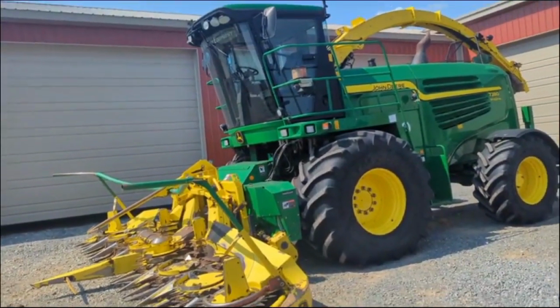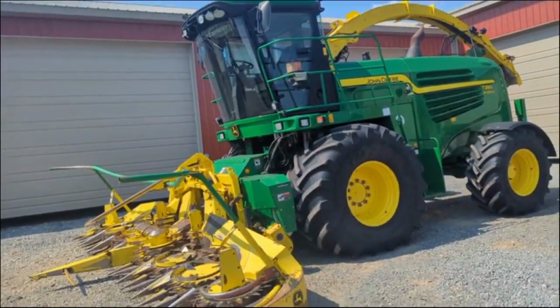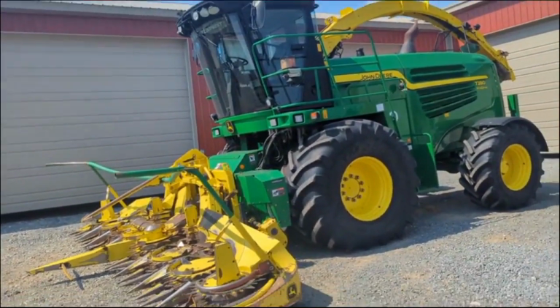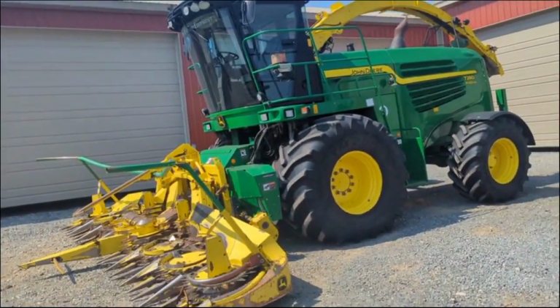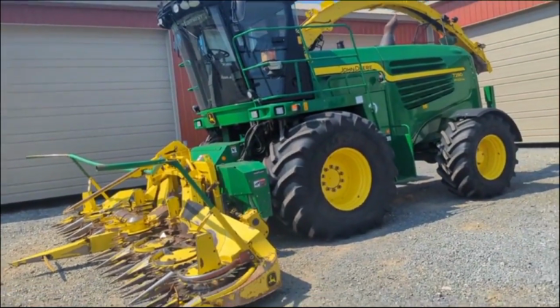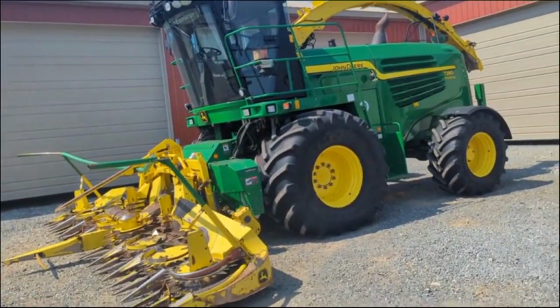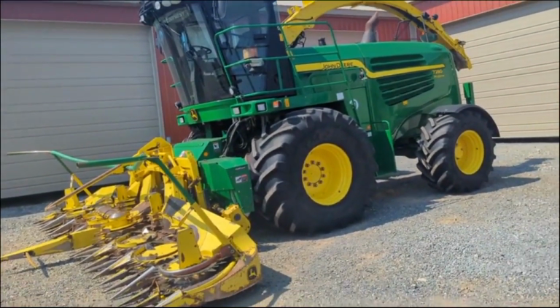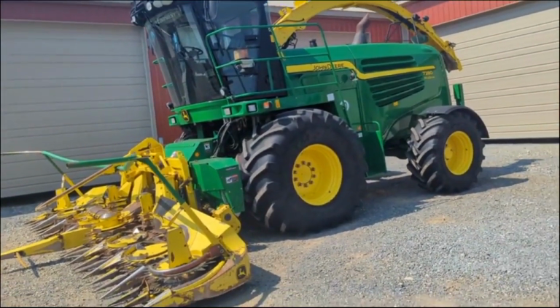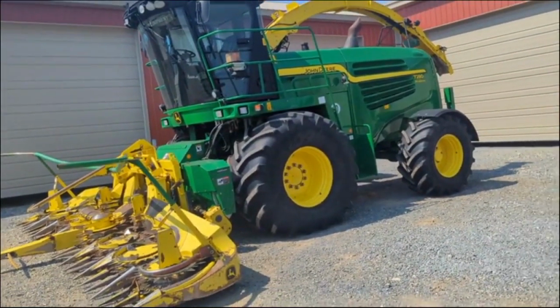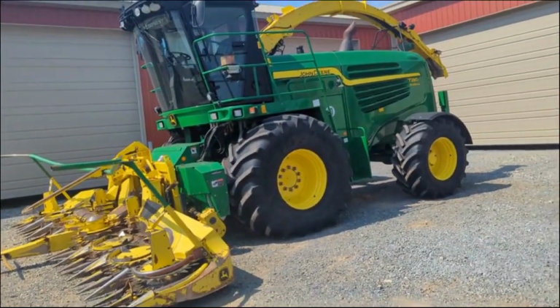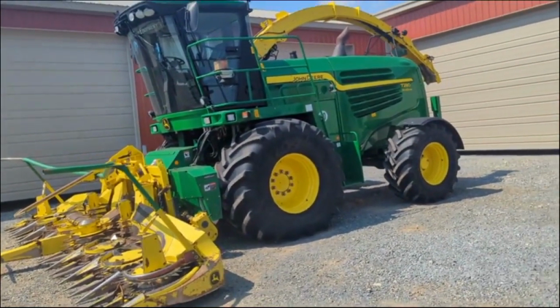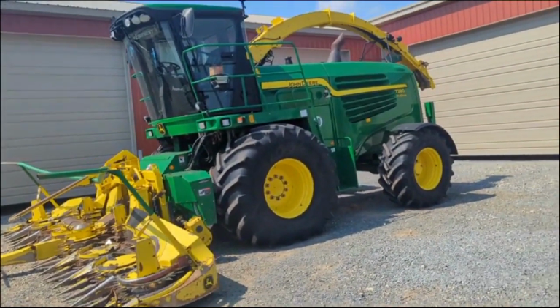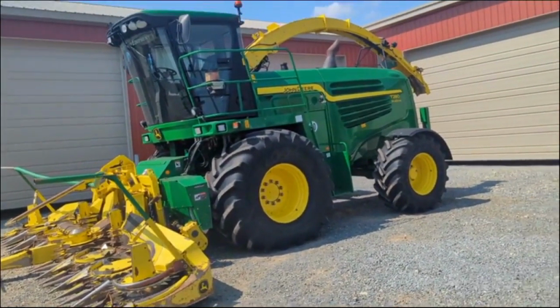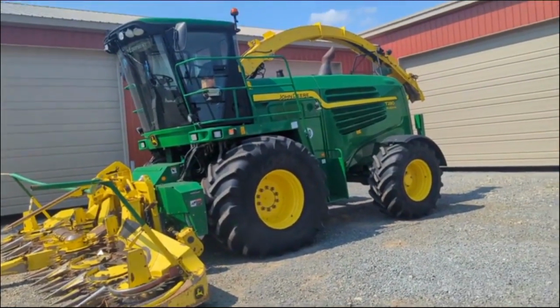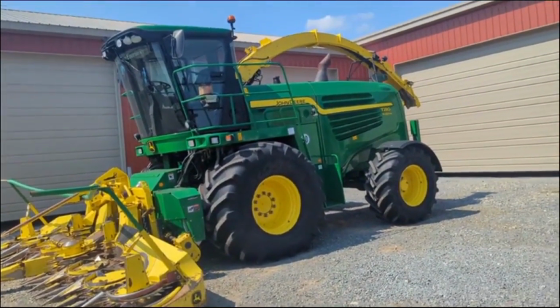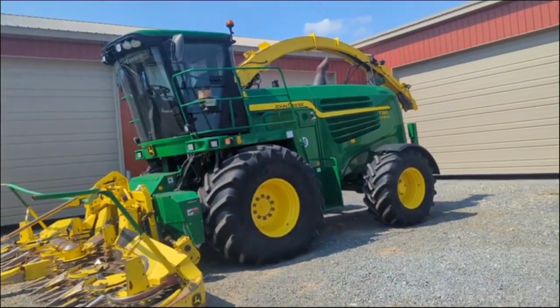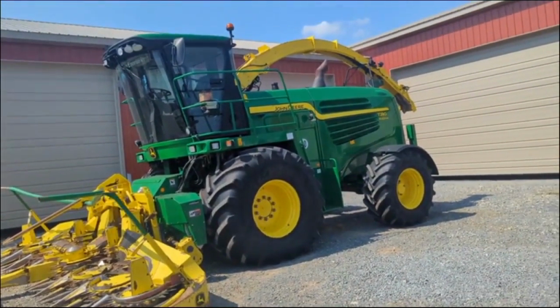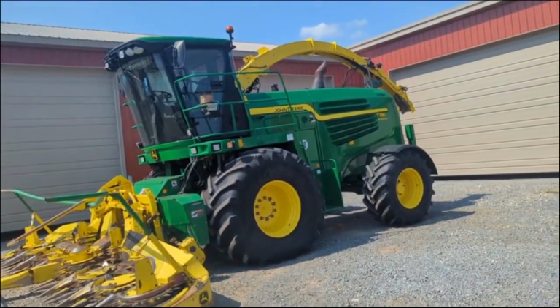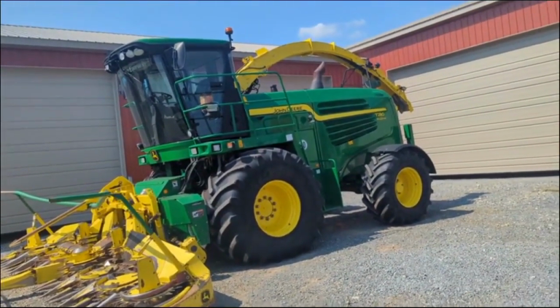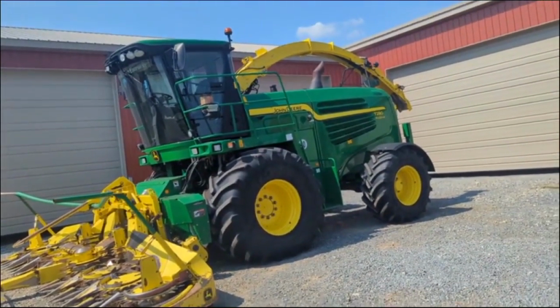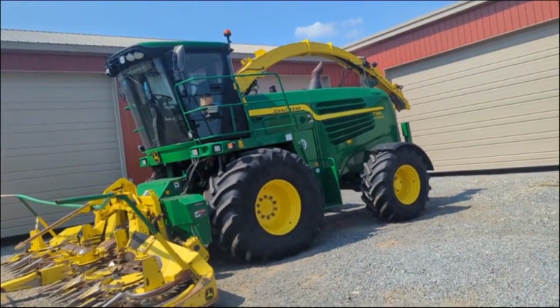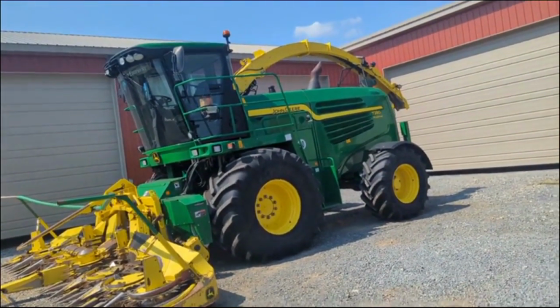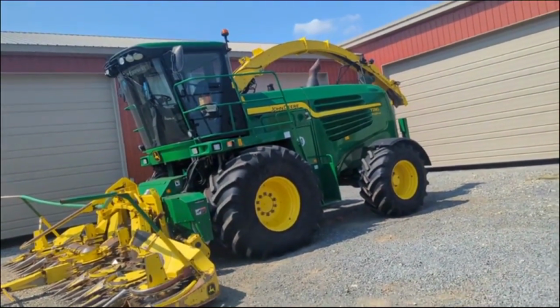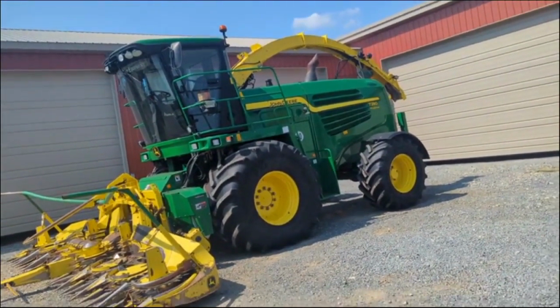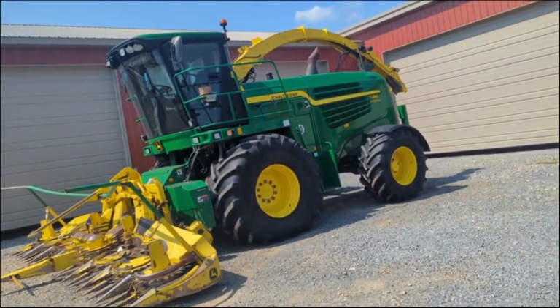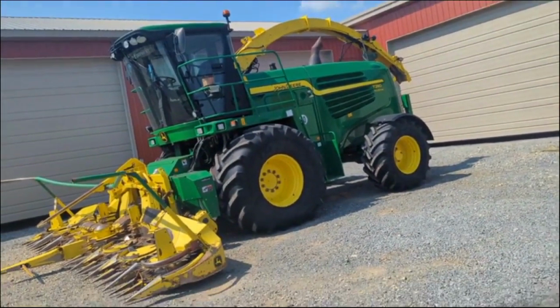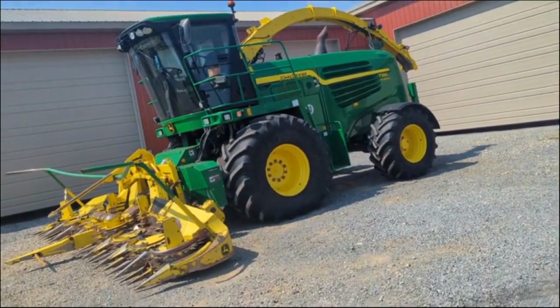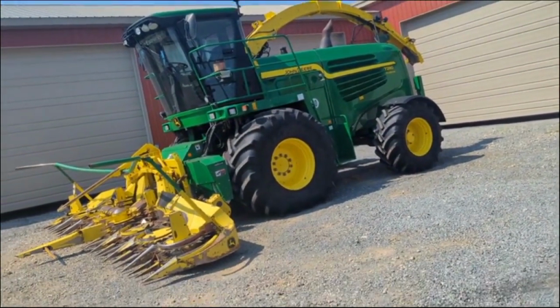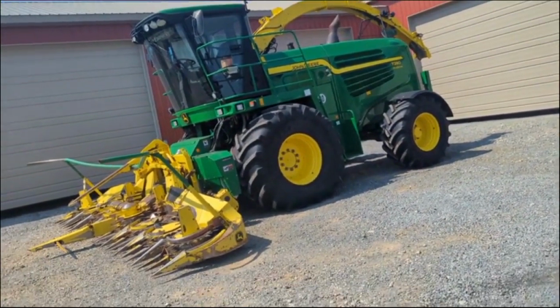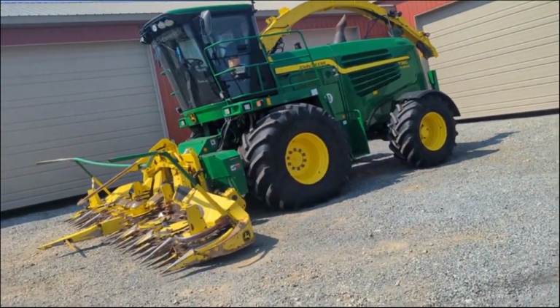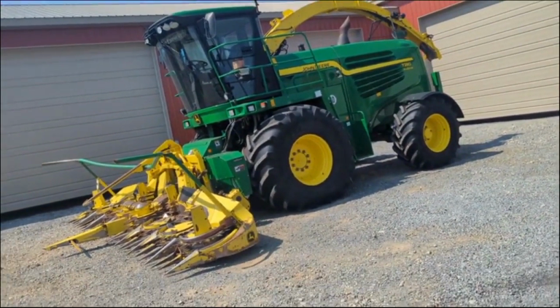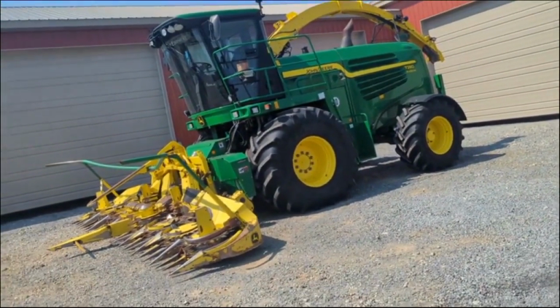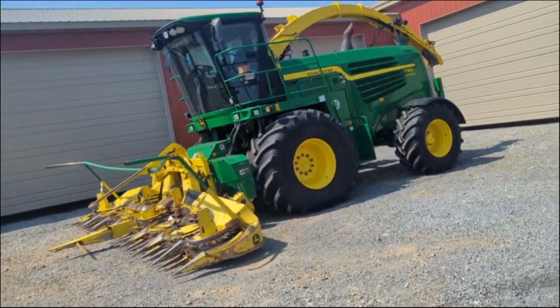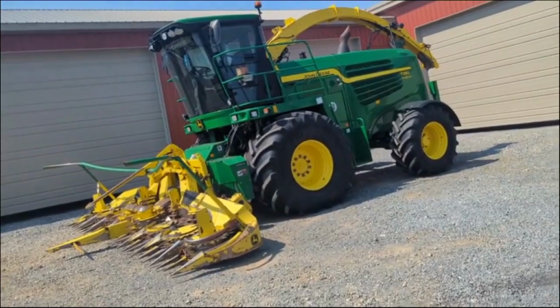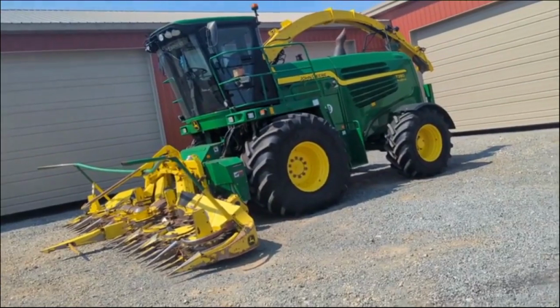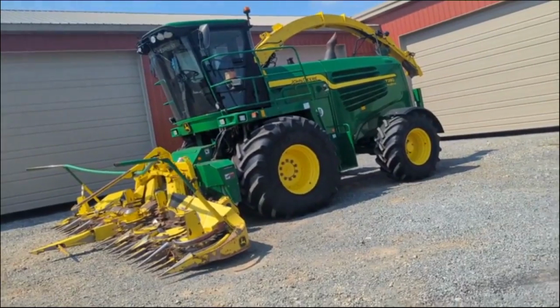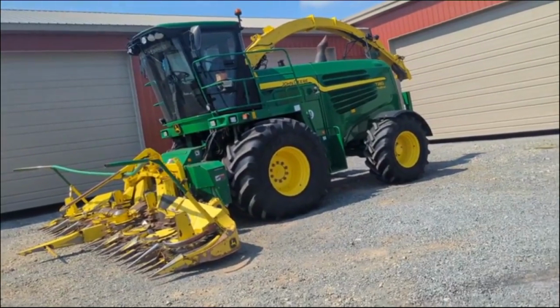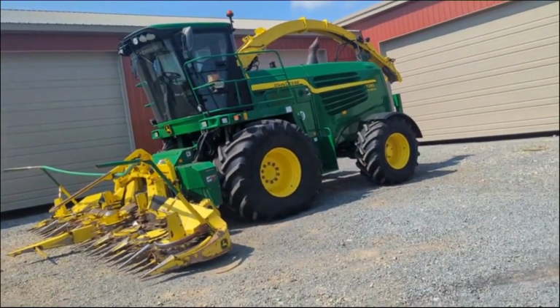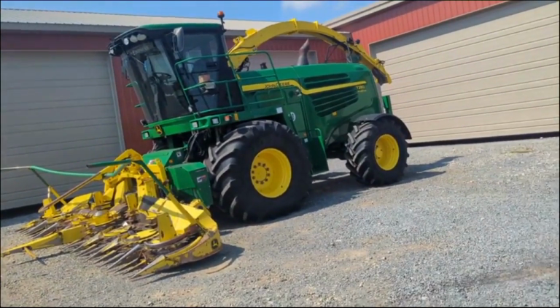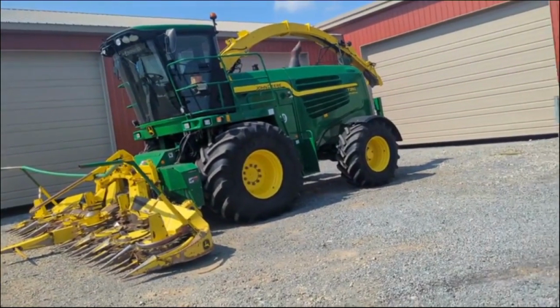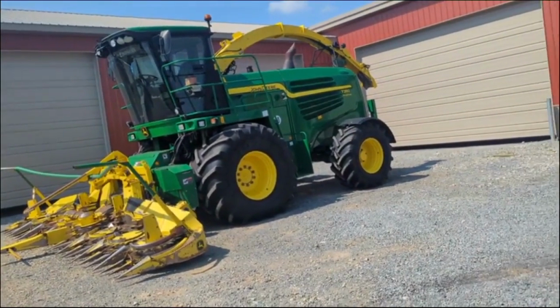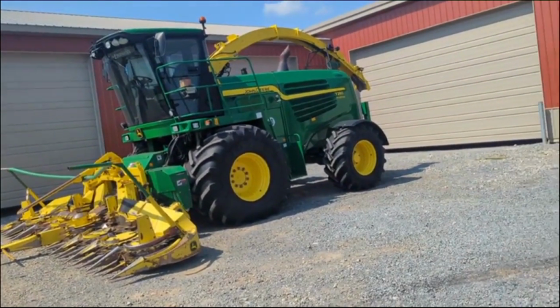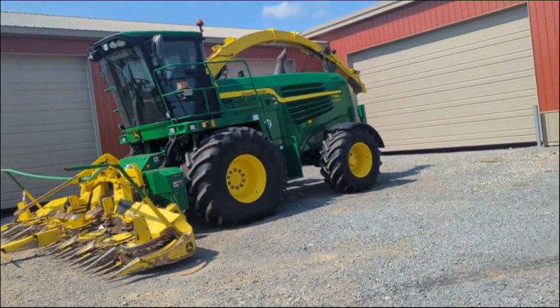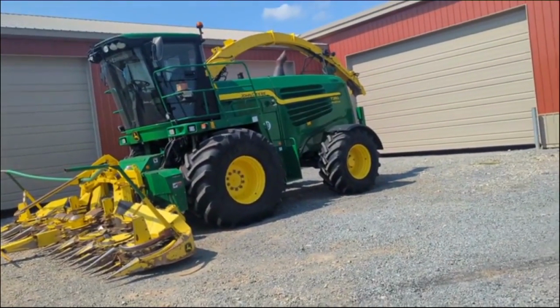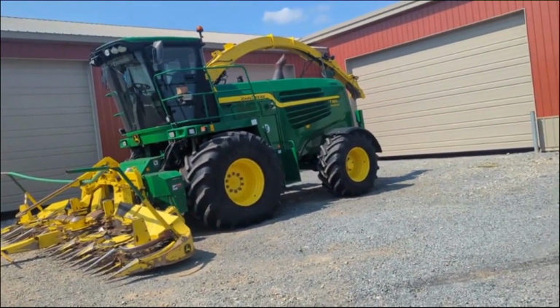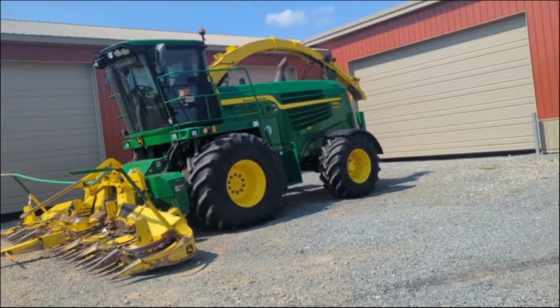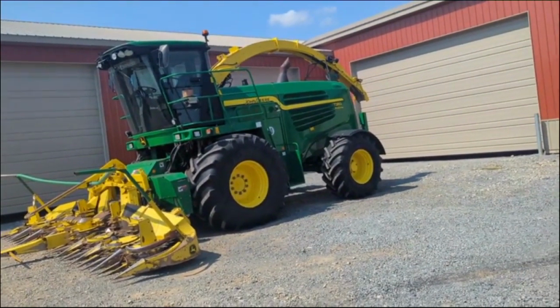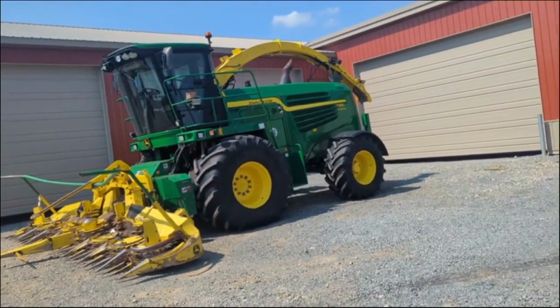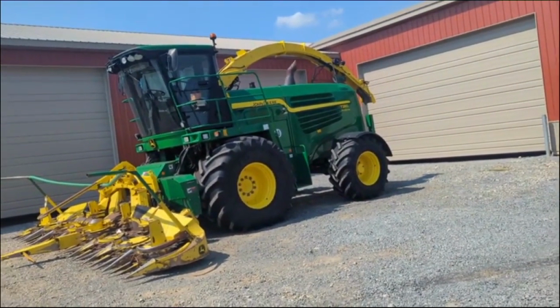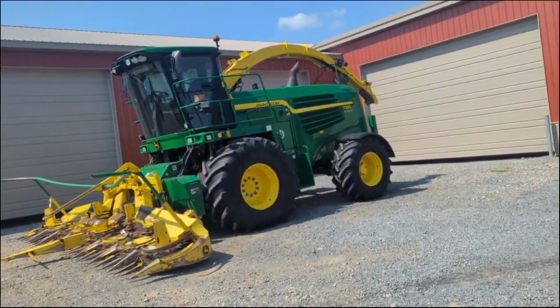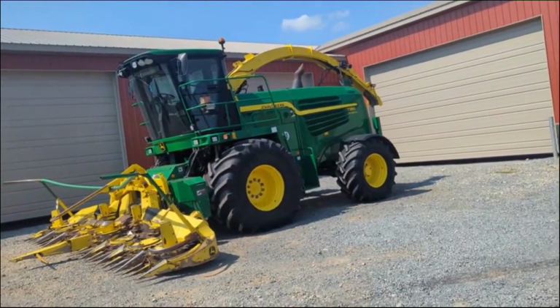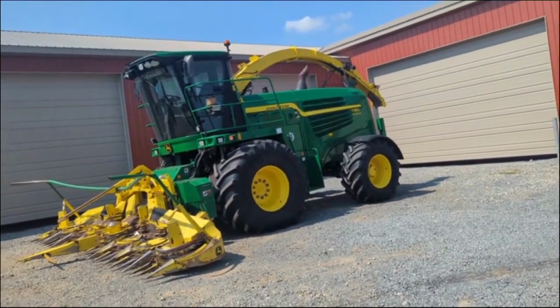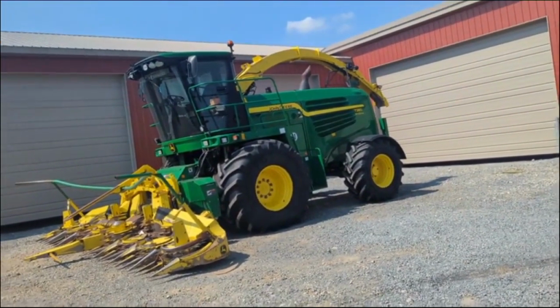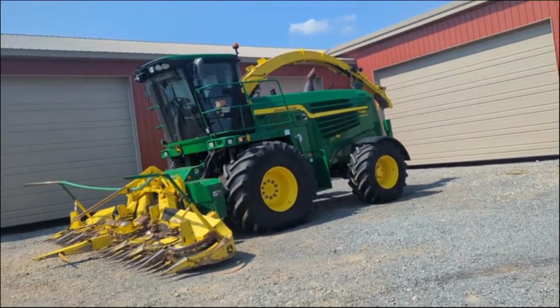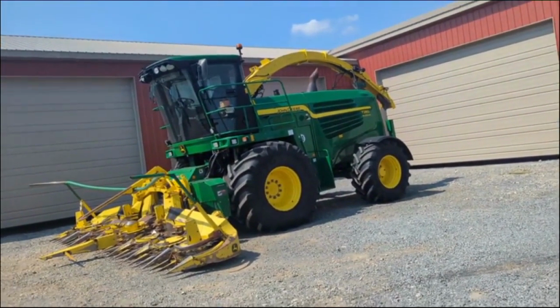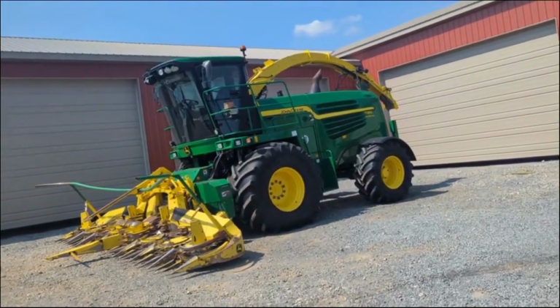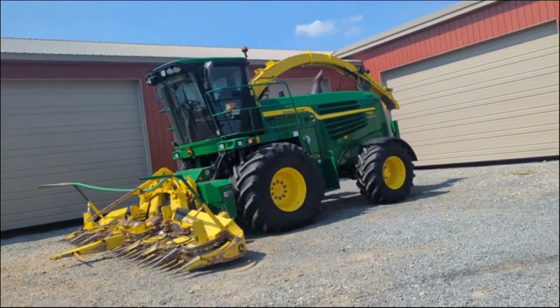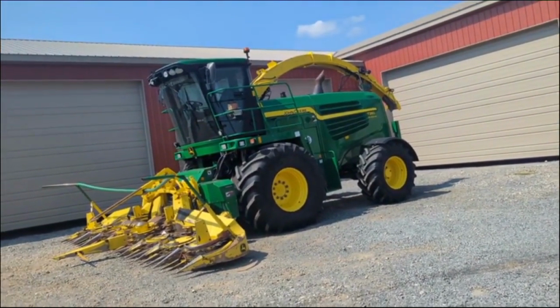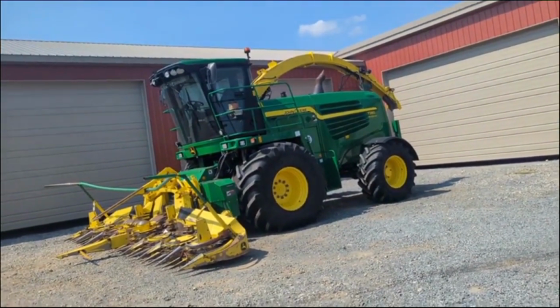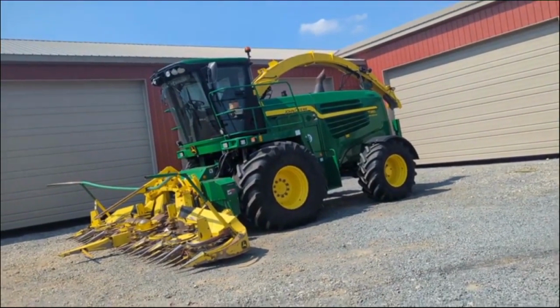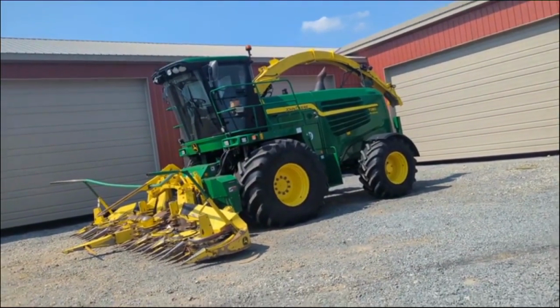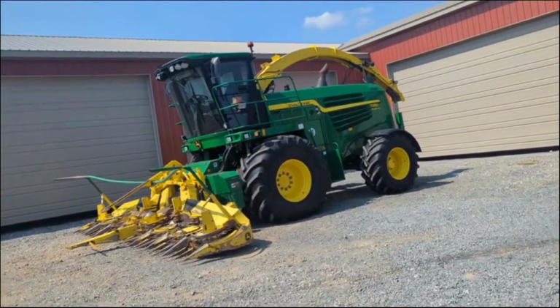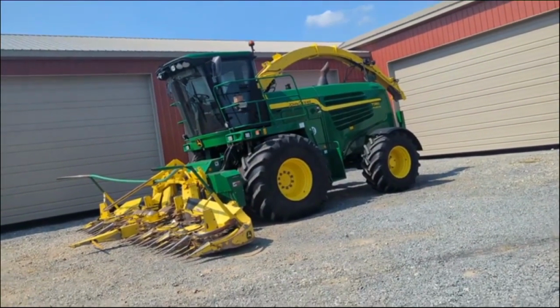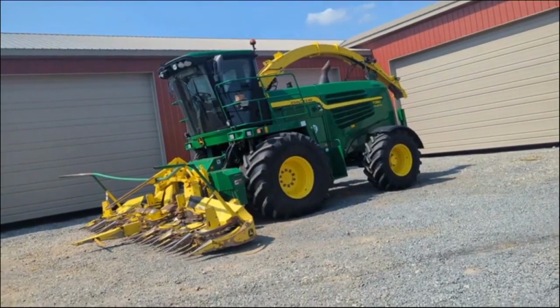To take a look or do a virtual showing at this 7280, please give Cornerview Farm Equipment a call.